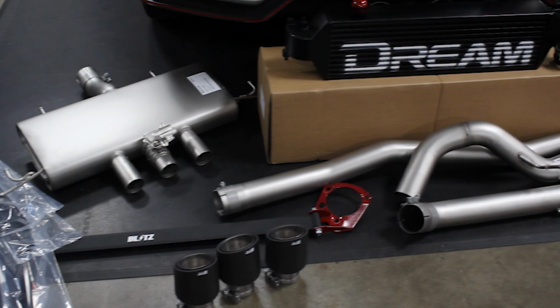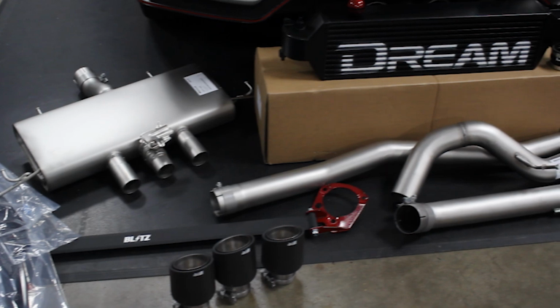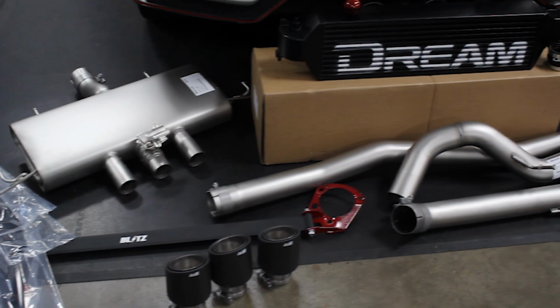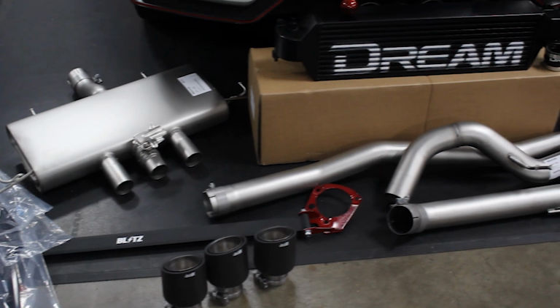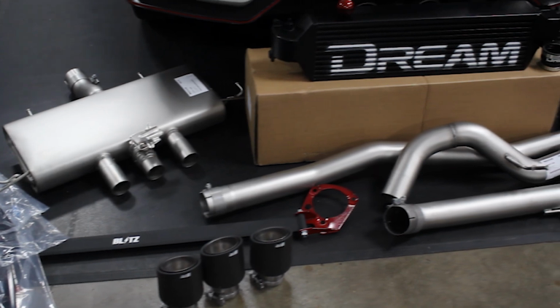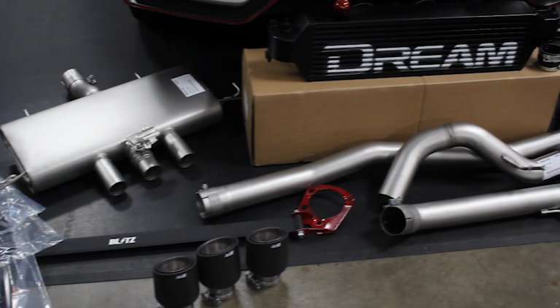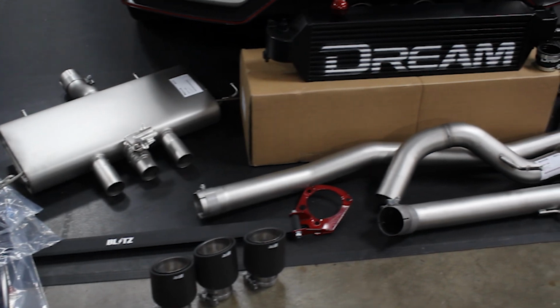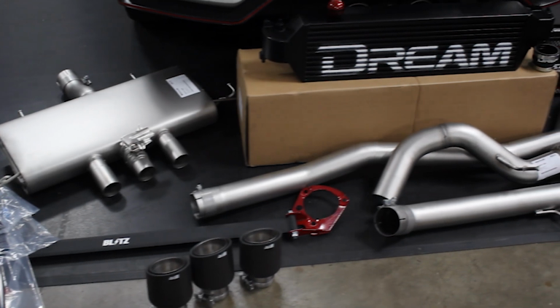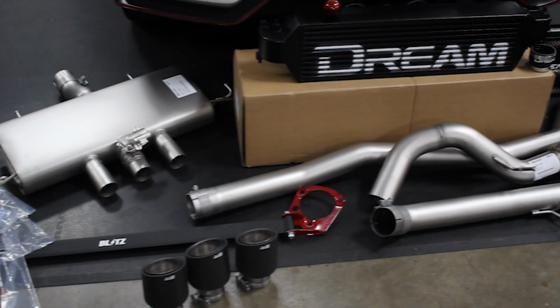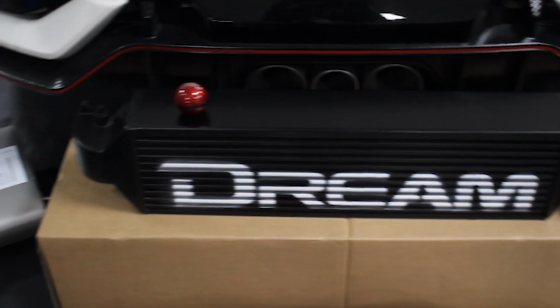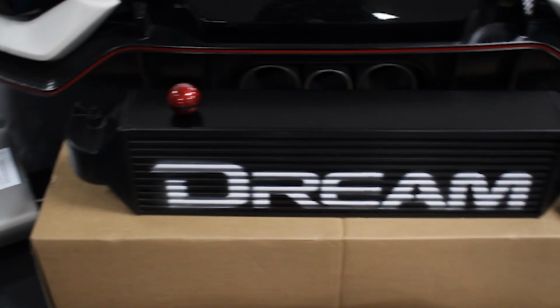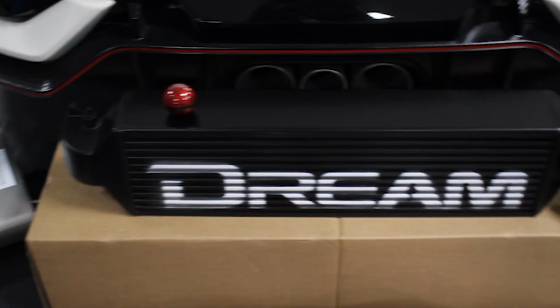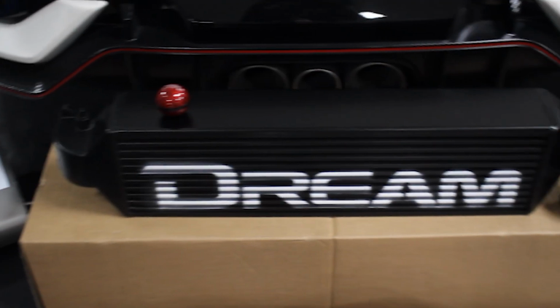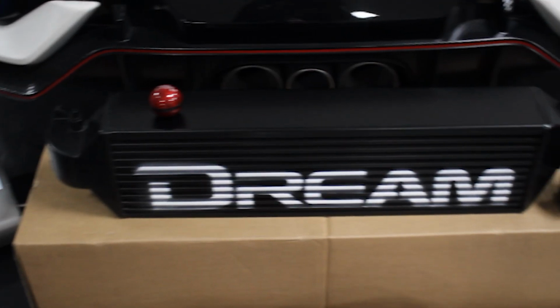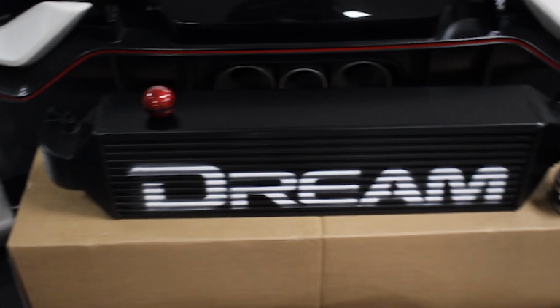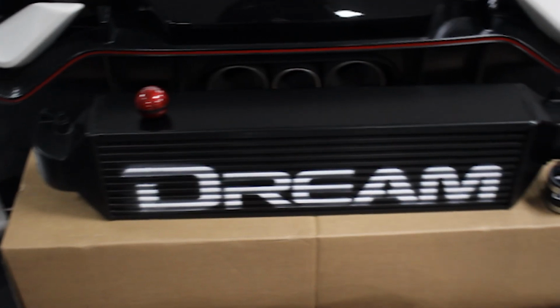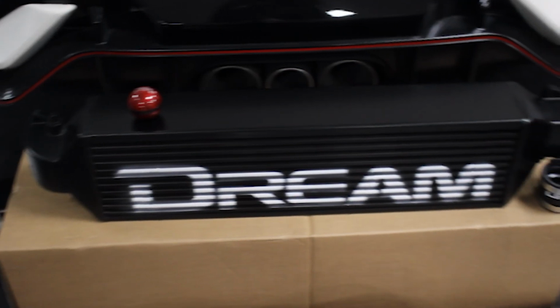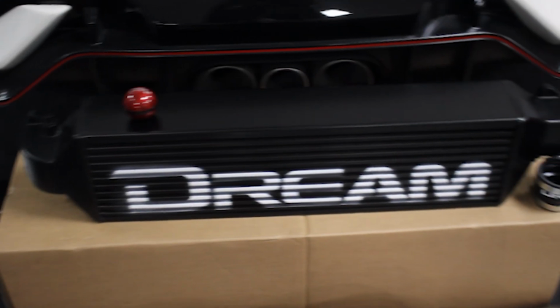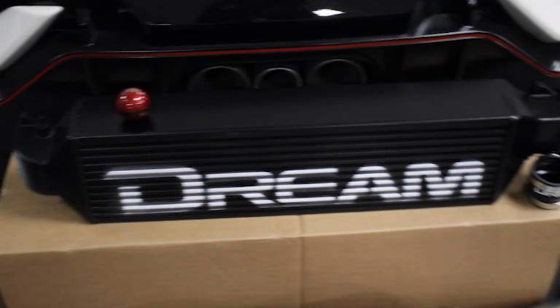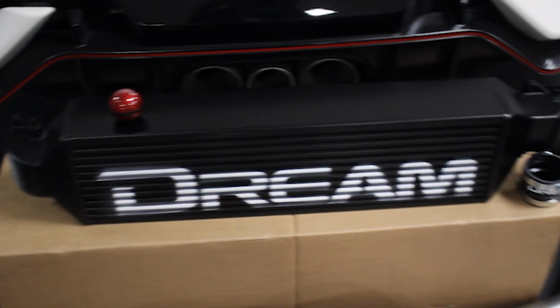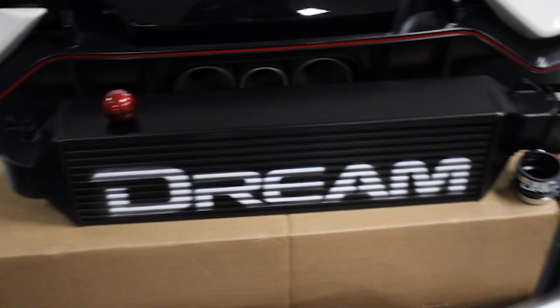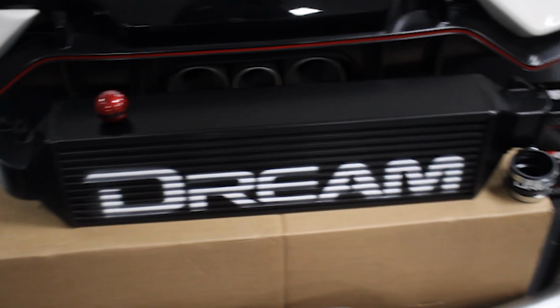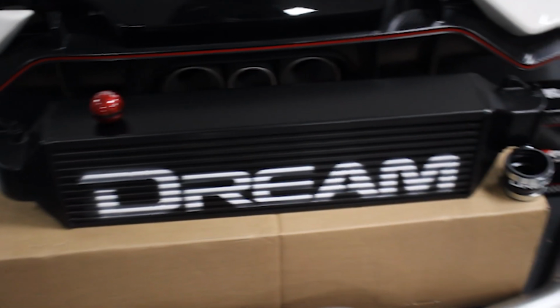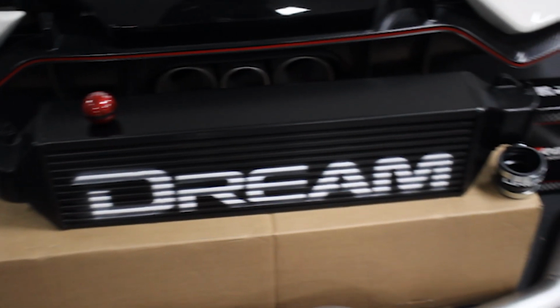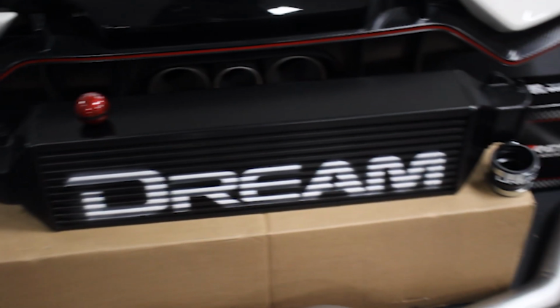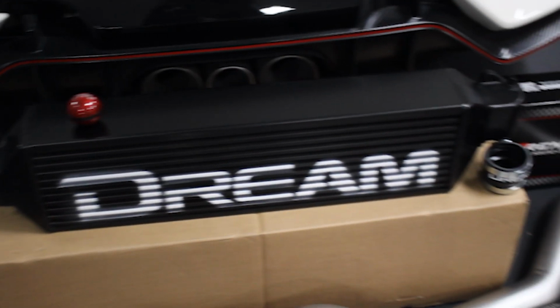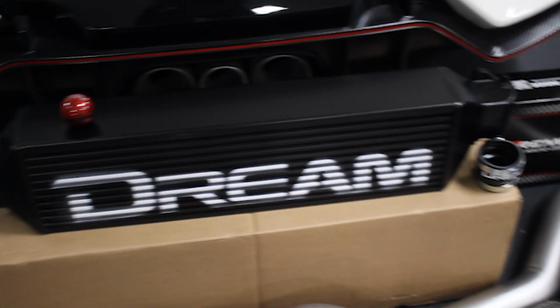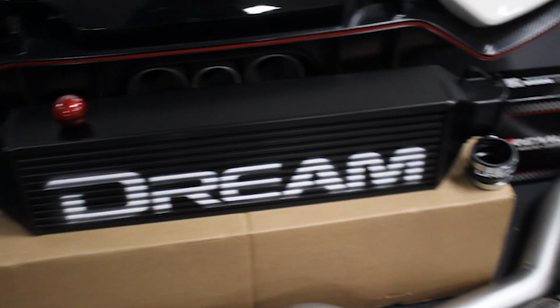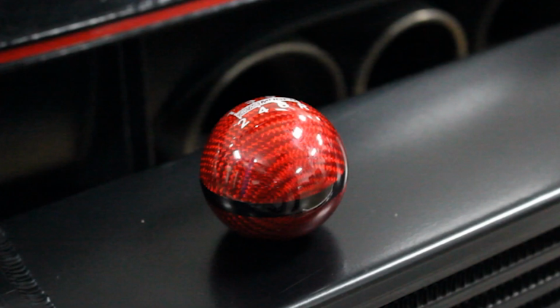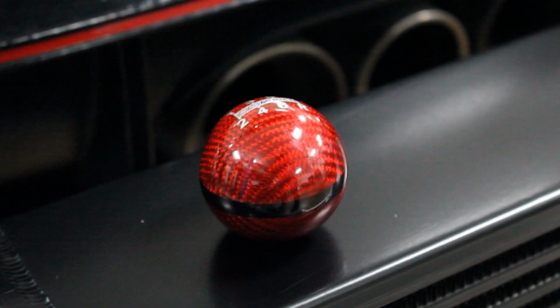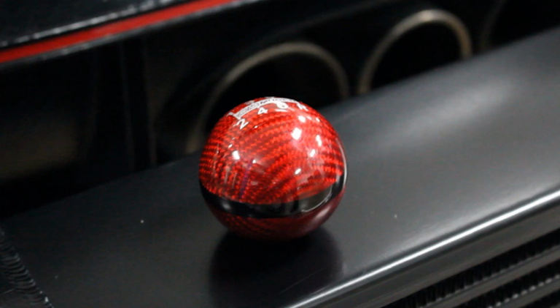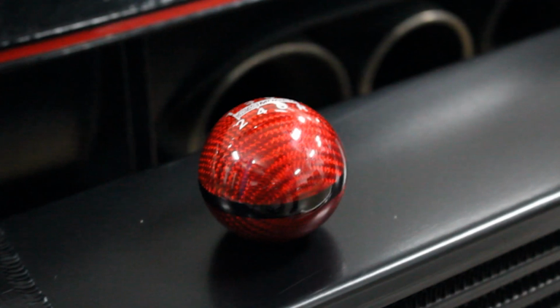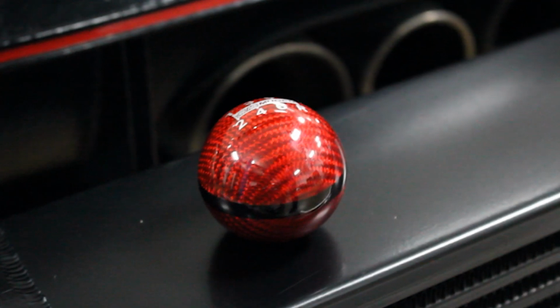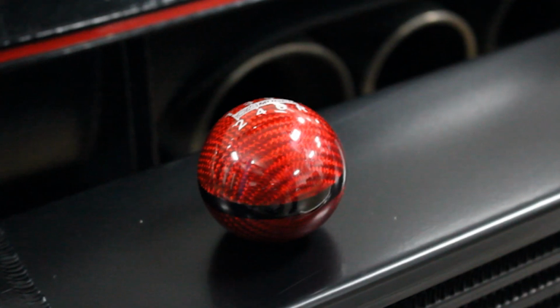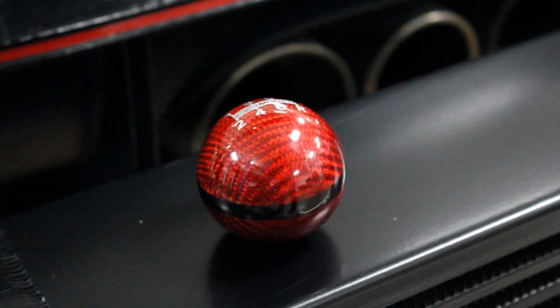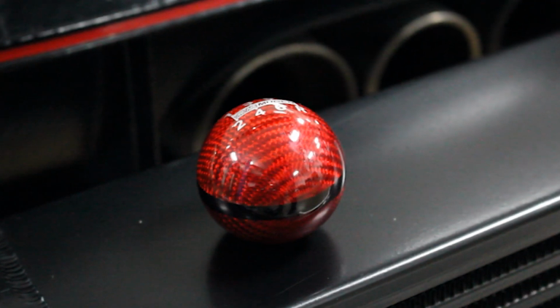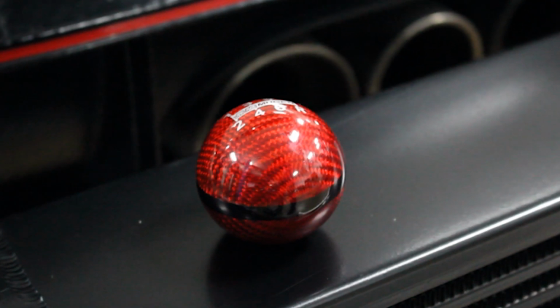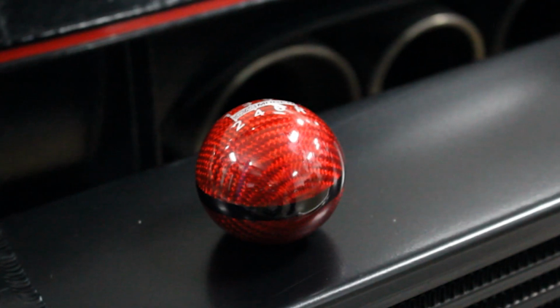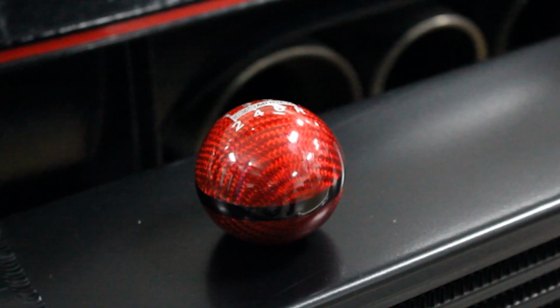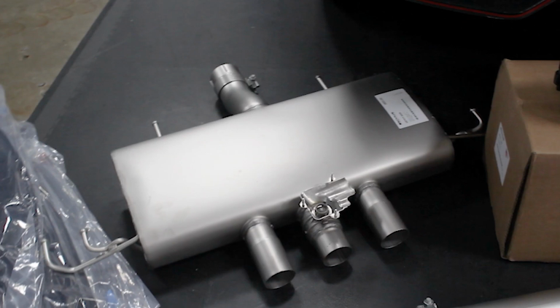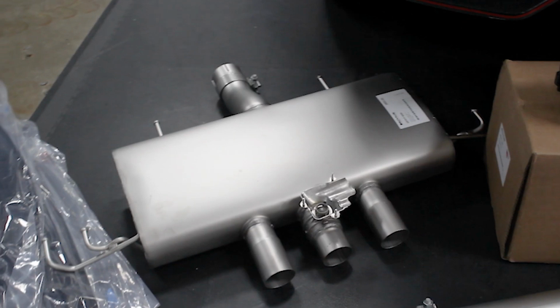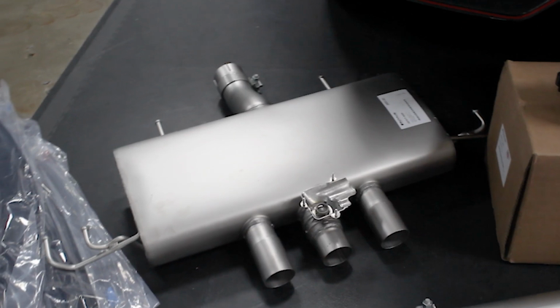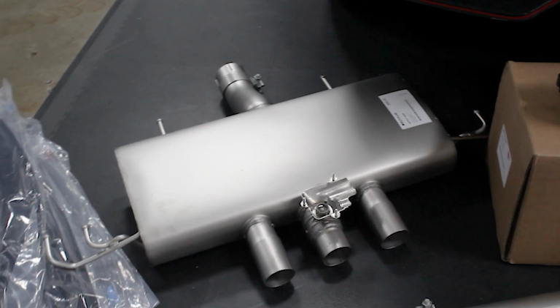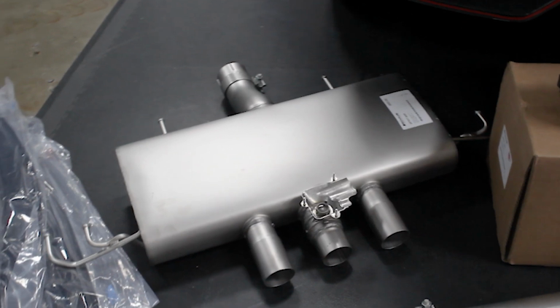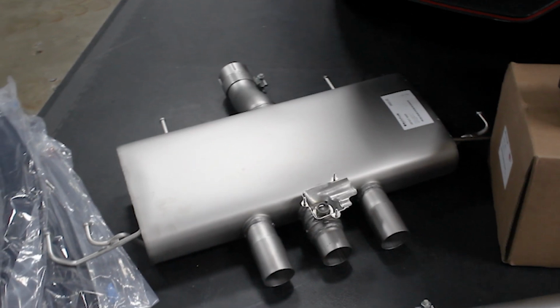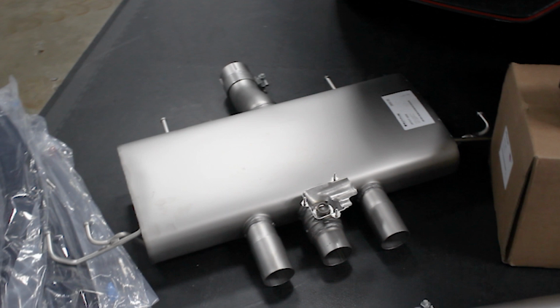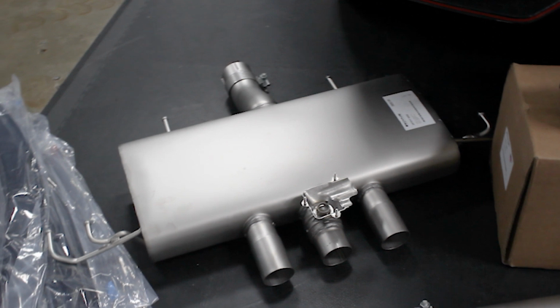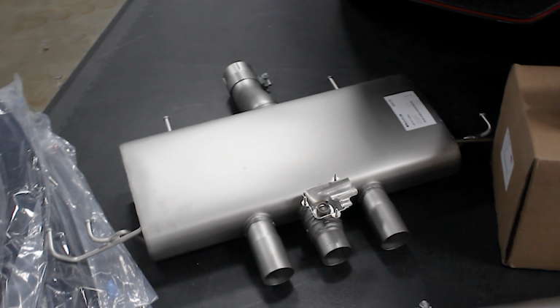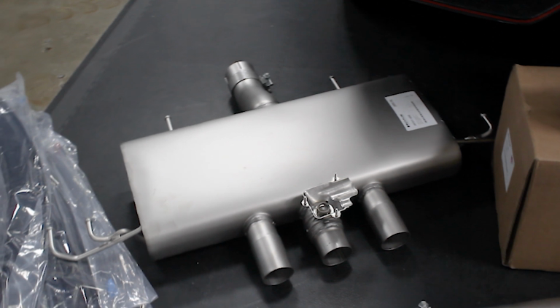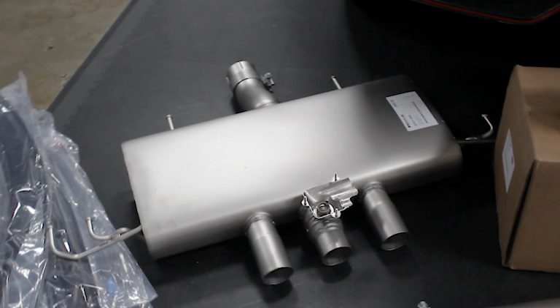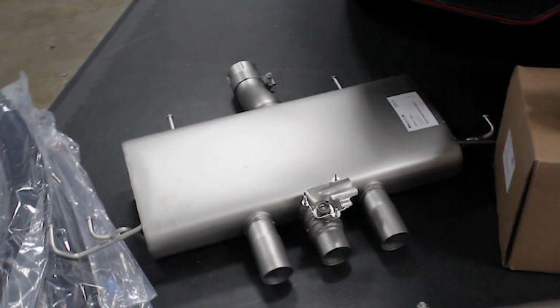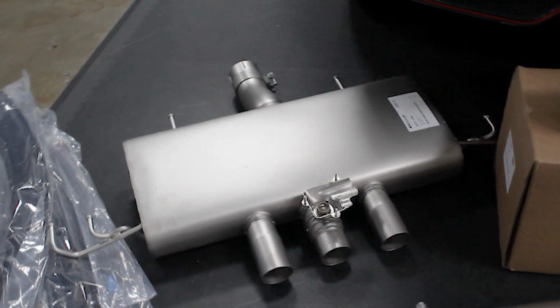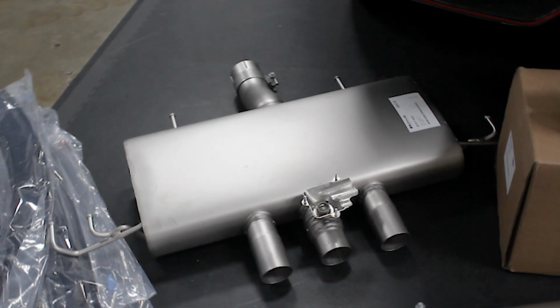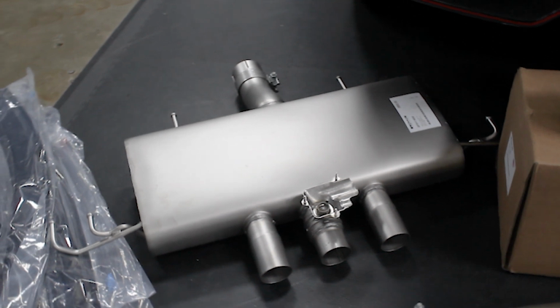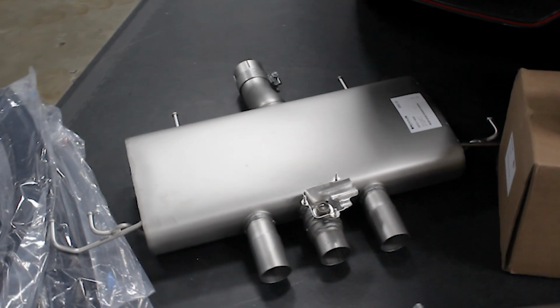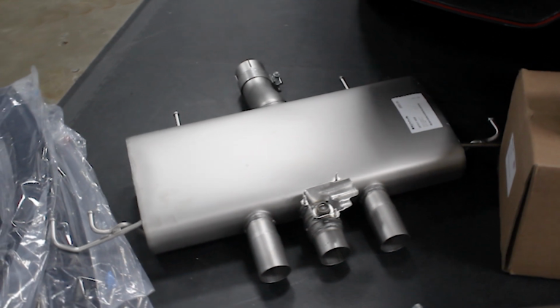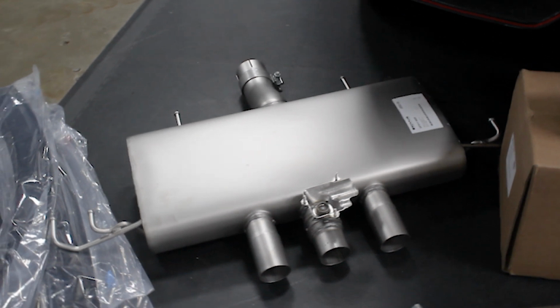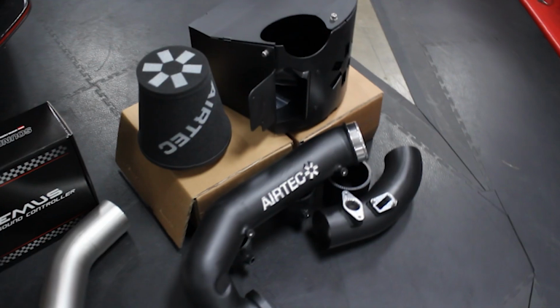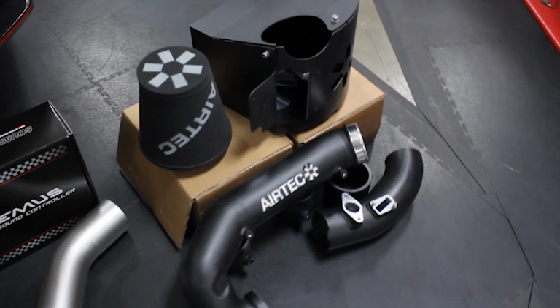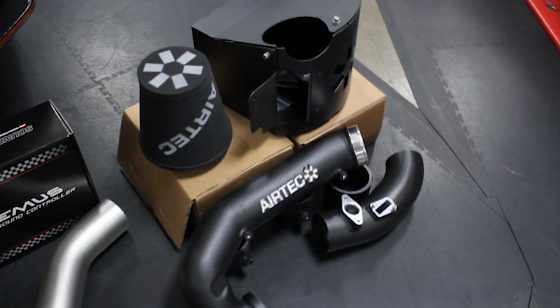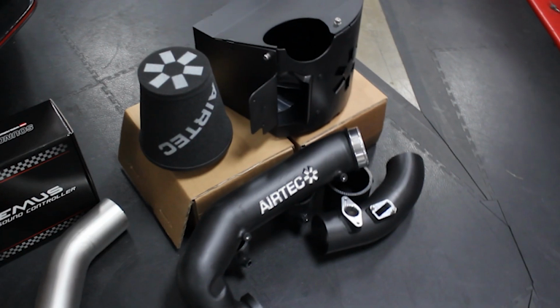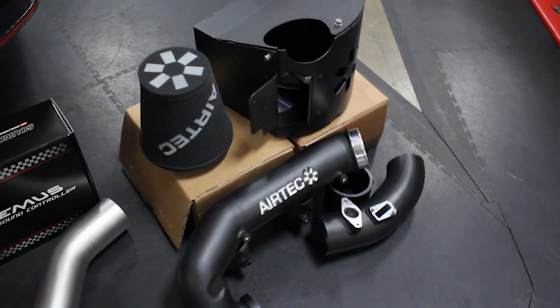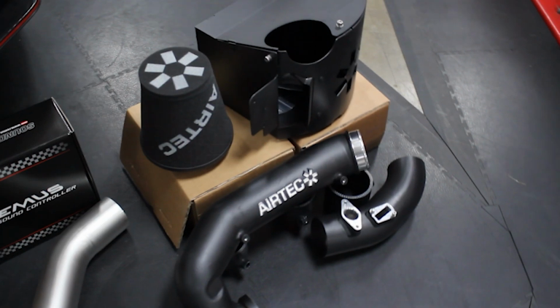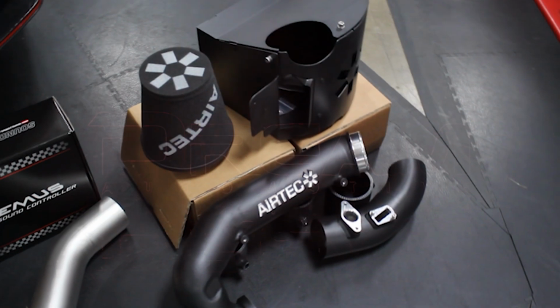Welcome back to this week's video. We've got a brand new customer with us this week — he's got a whole heap of parts to get fitted as well as some general maintenance. Let's see what we've got in store.